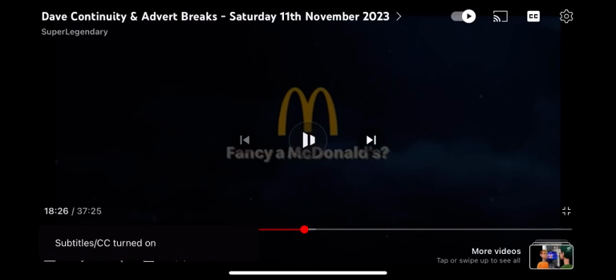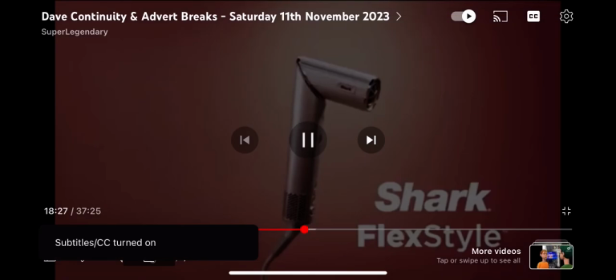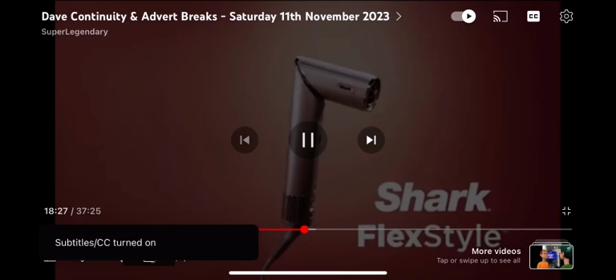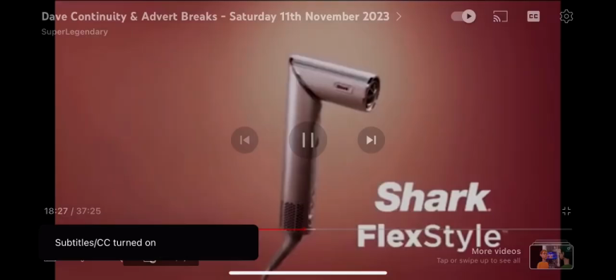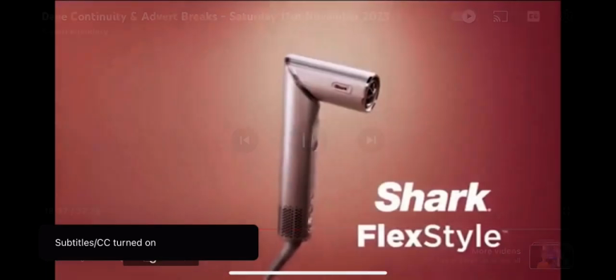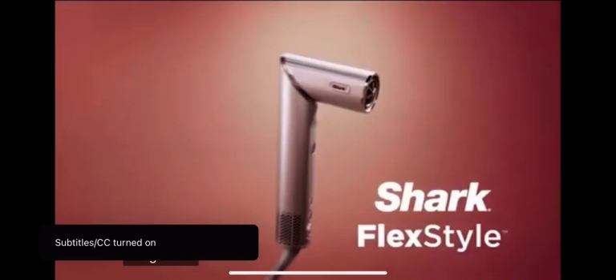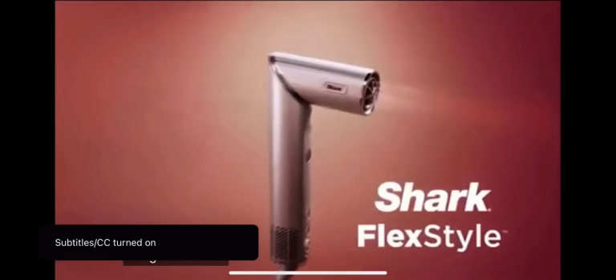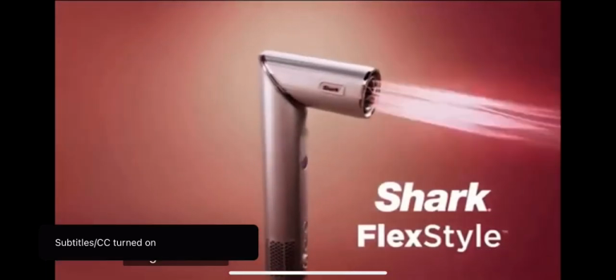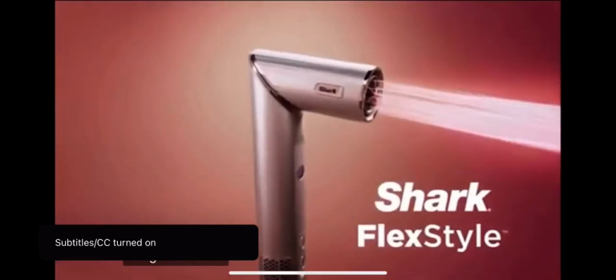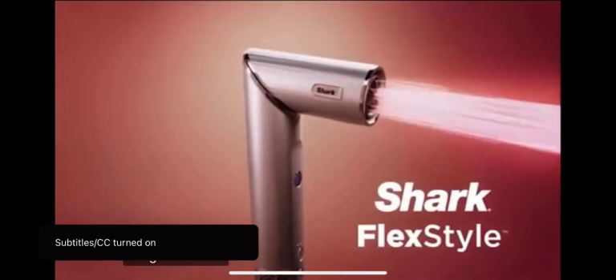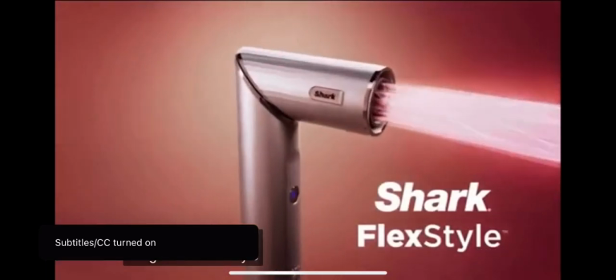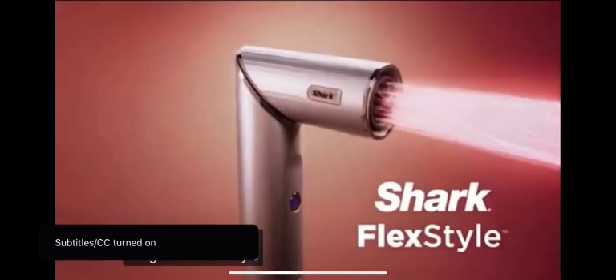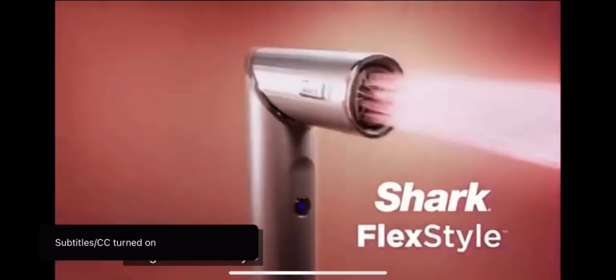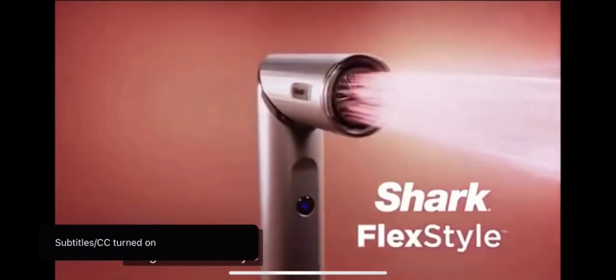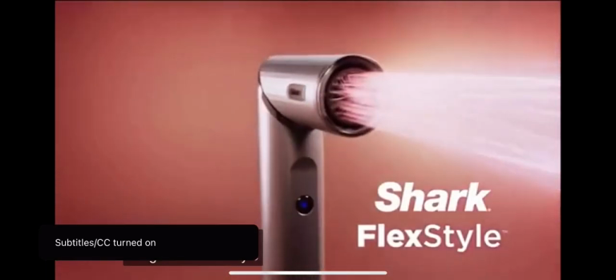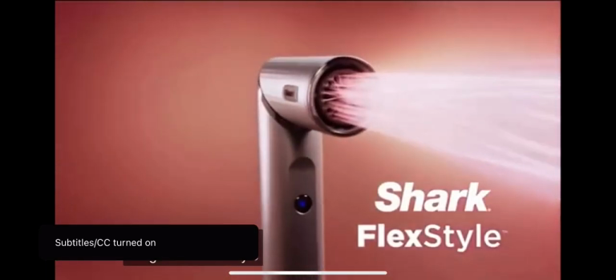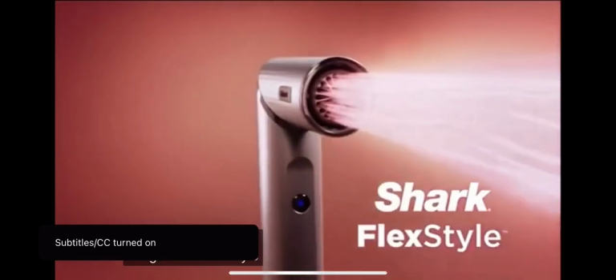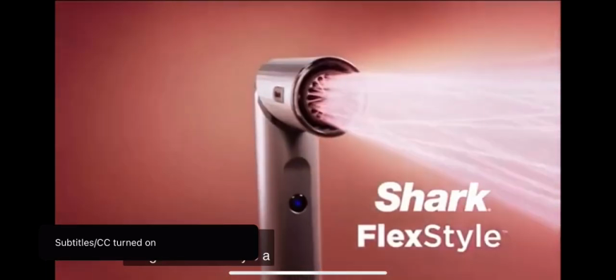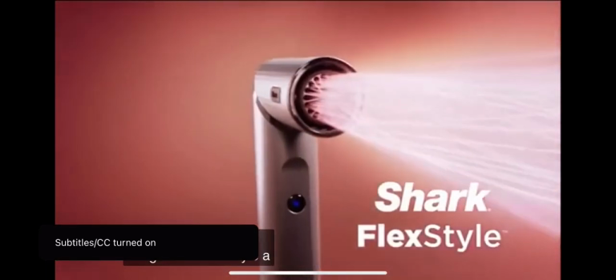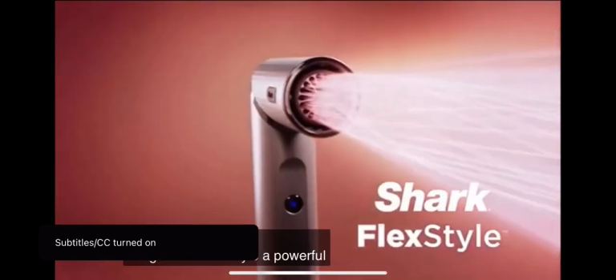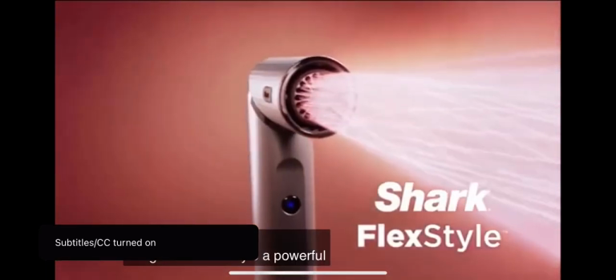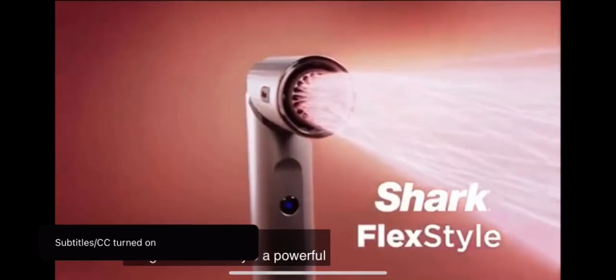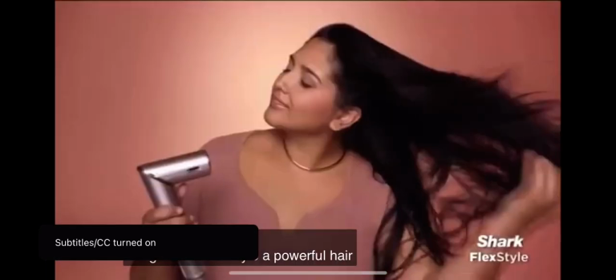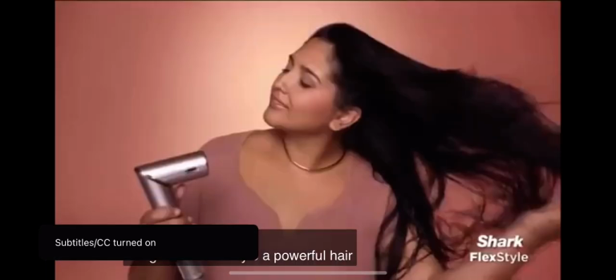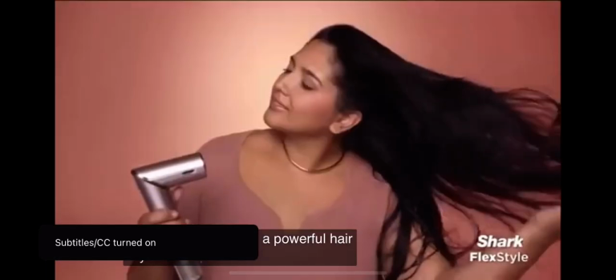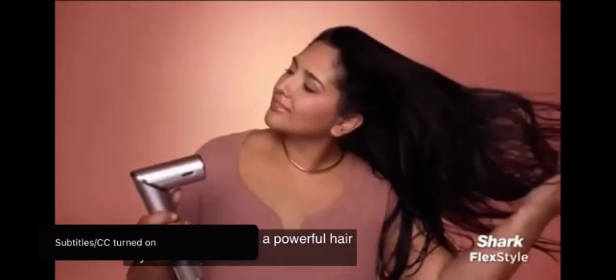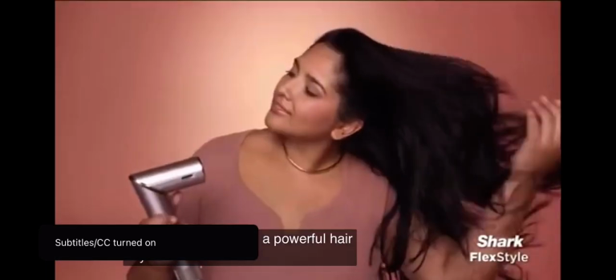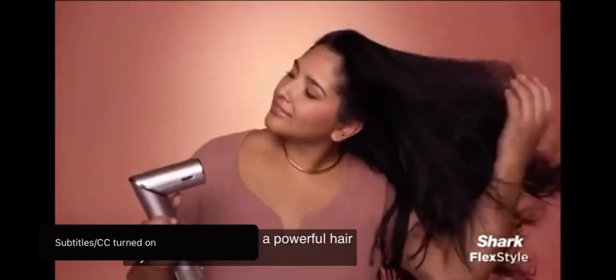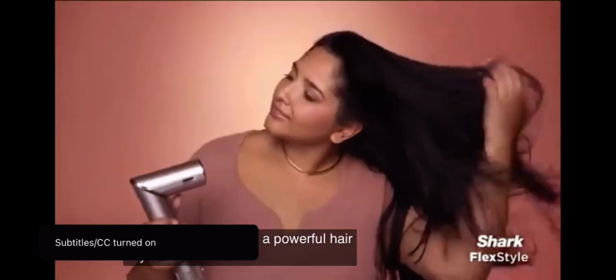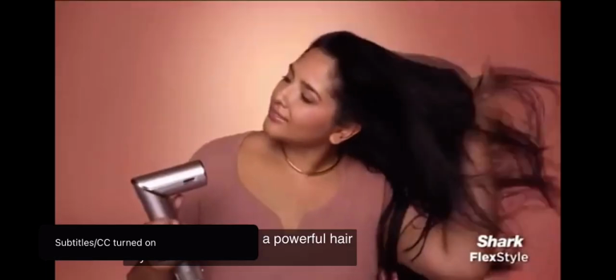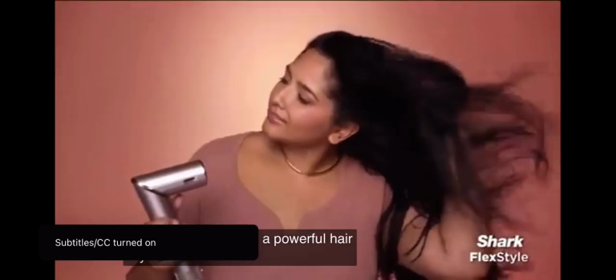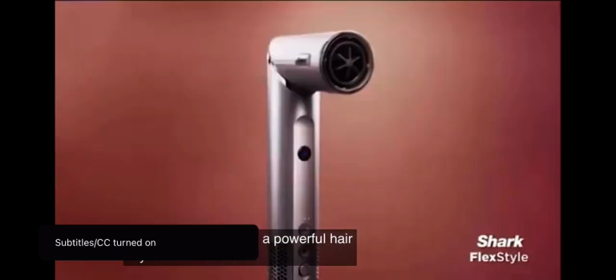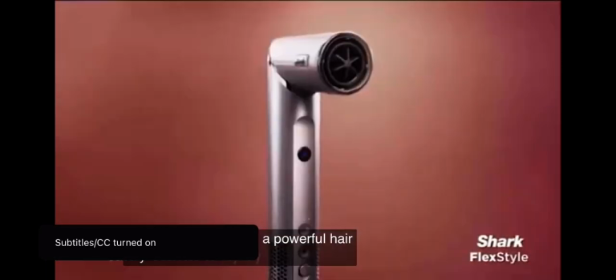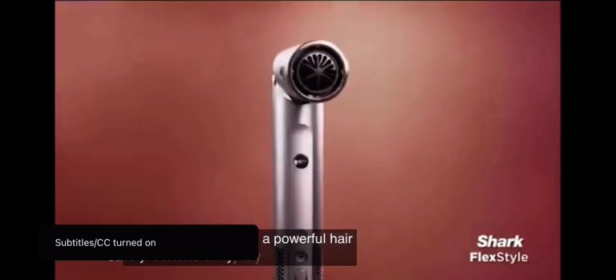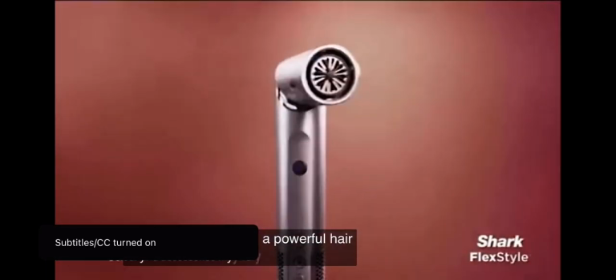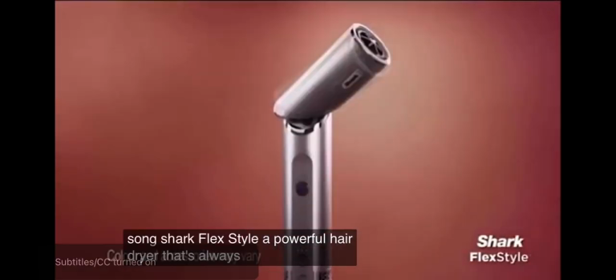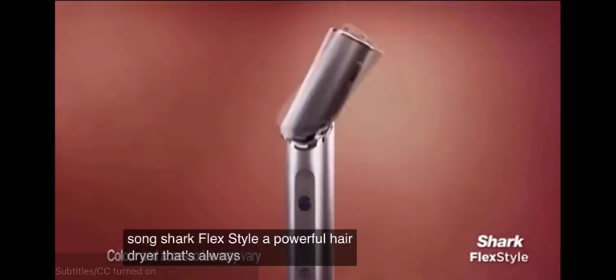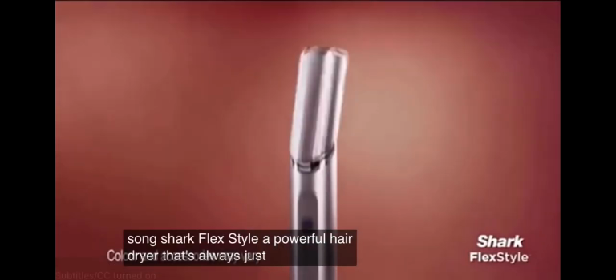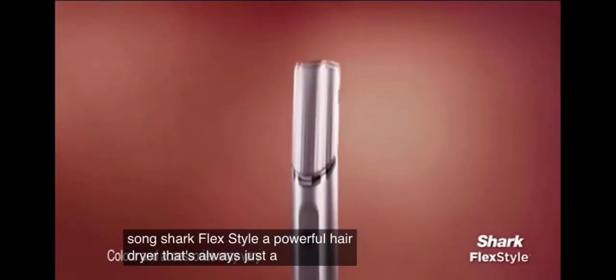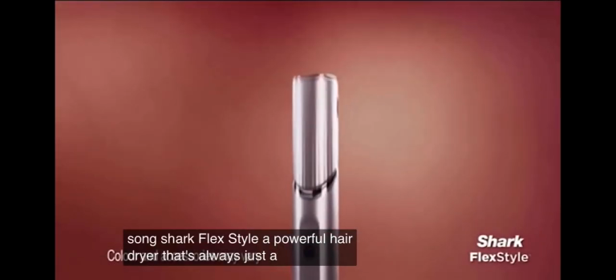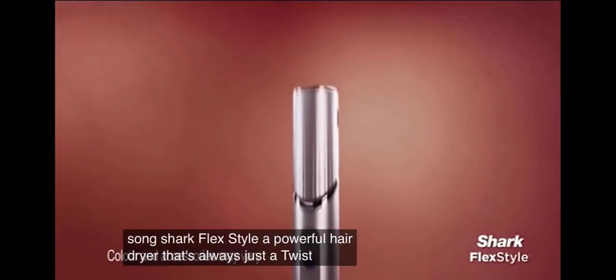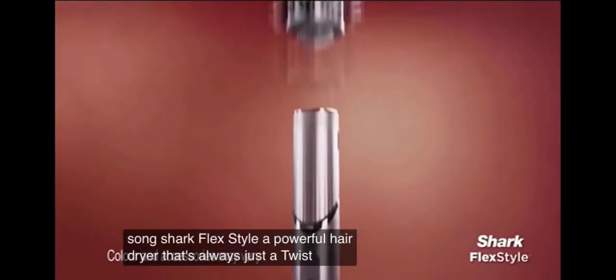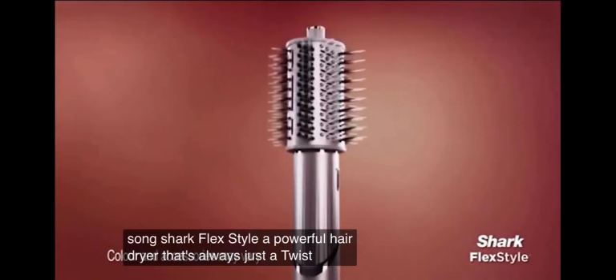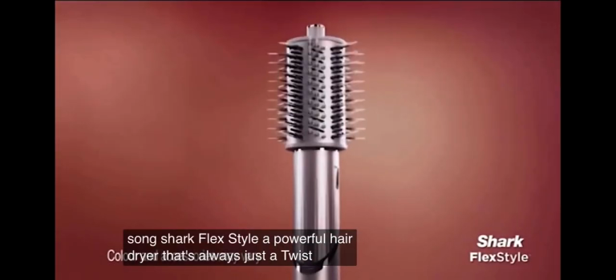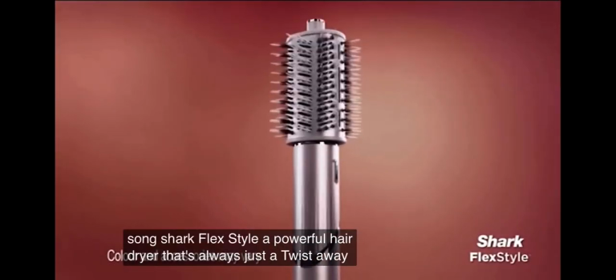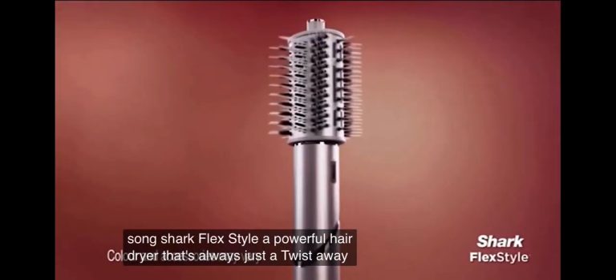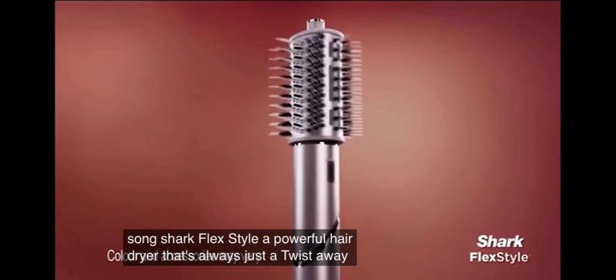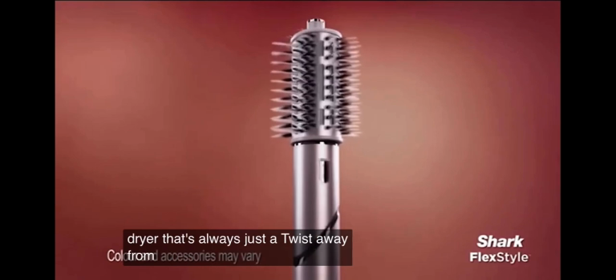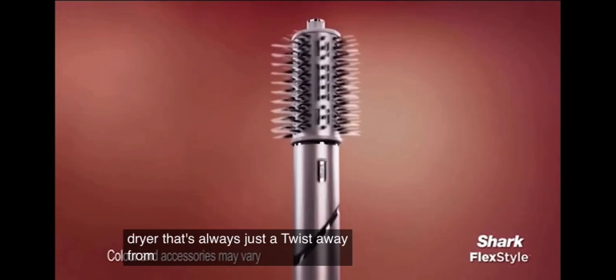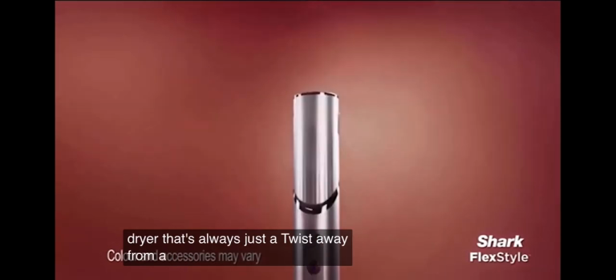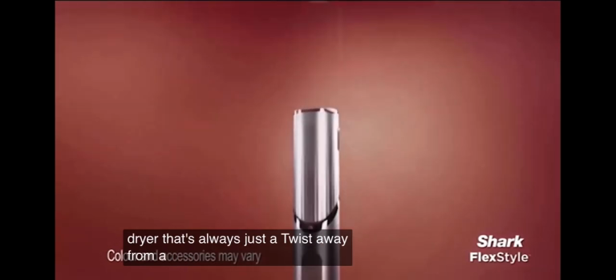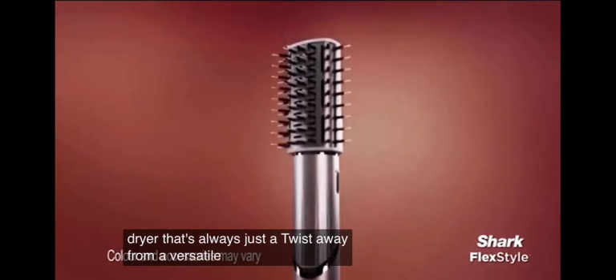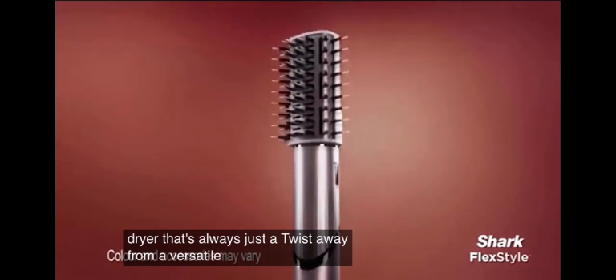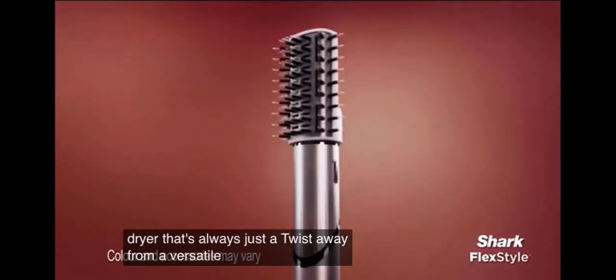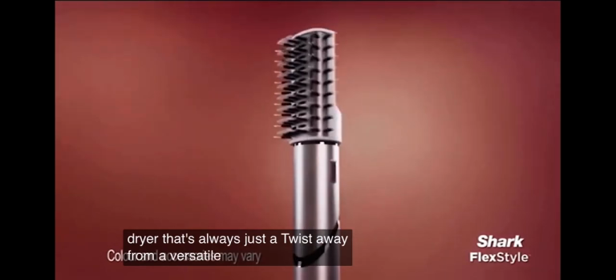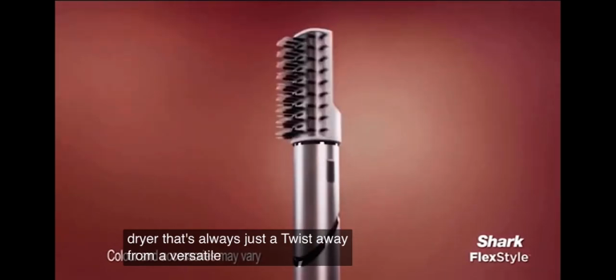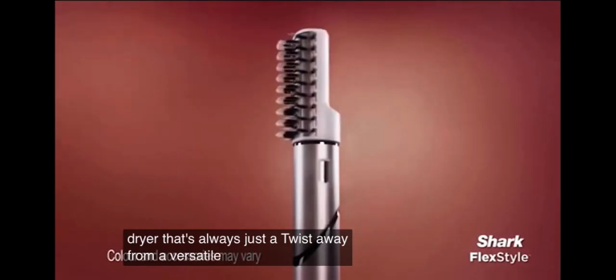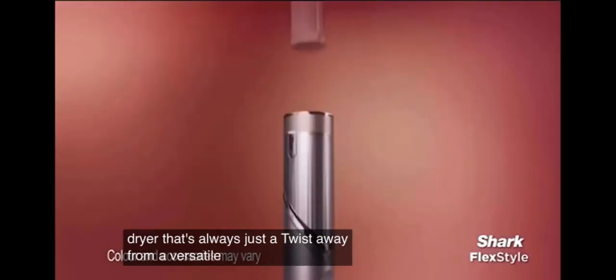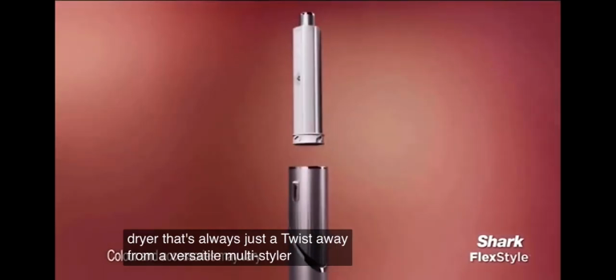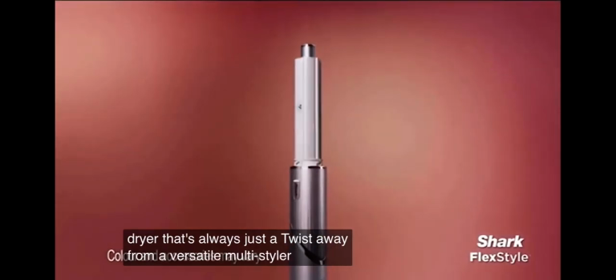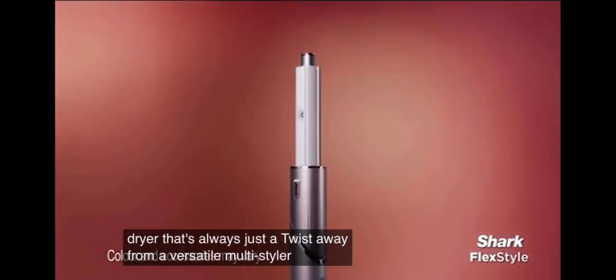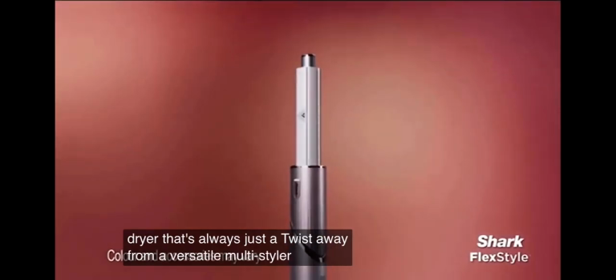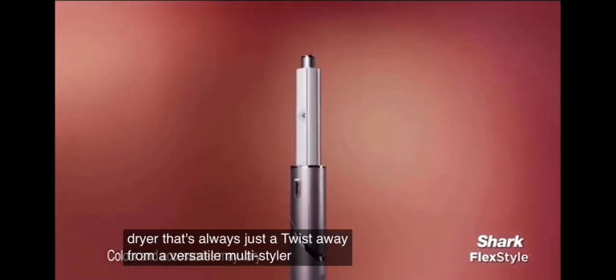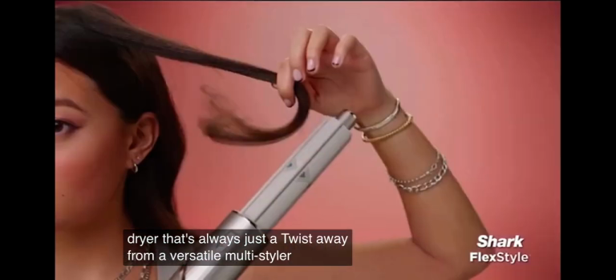Shark FlexStyle. The powerful hairdryer that's always just a twist away from a versatile multi-styler.